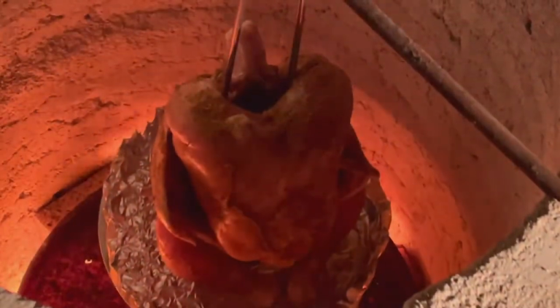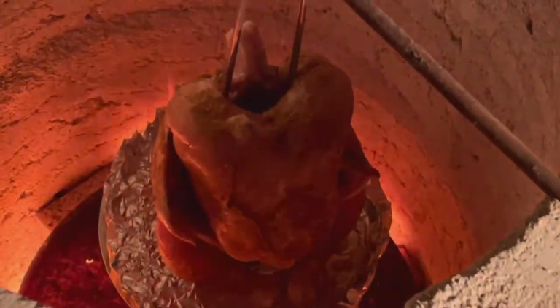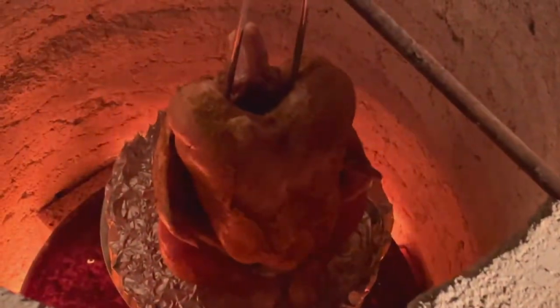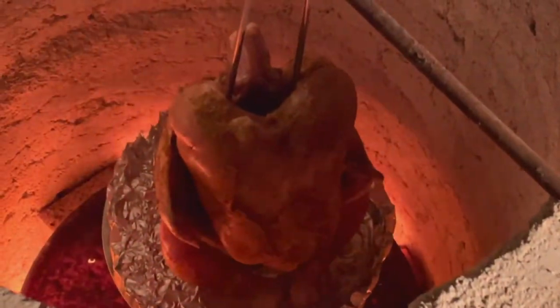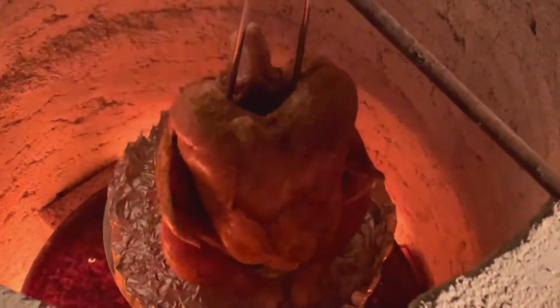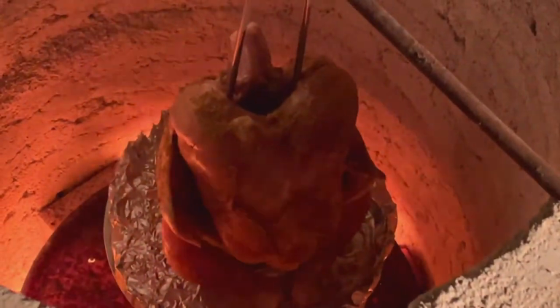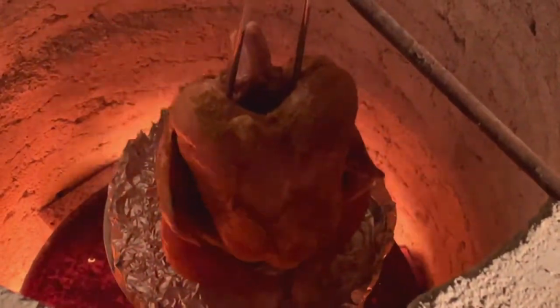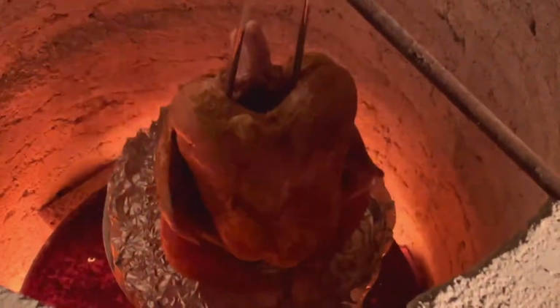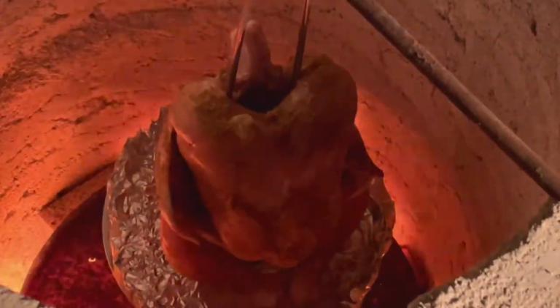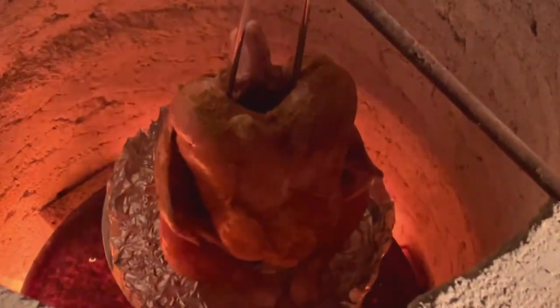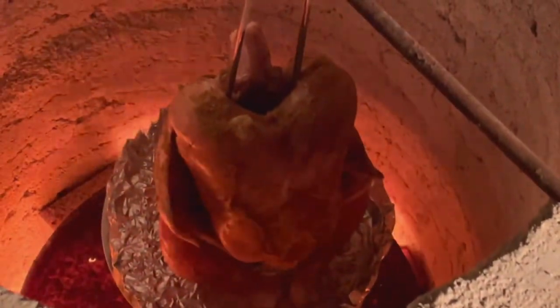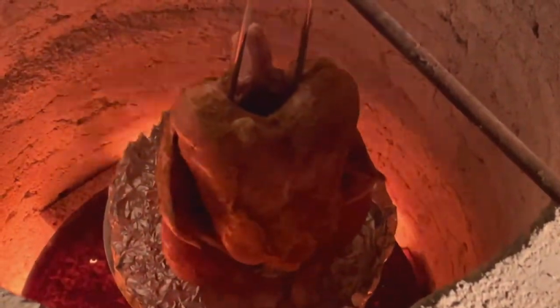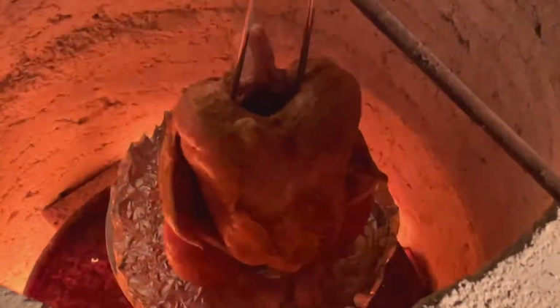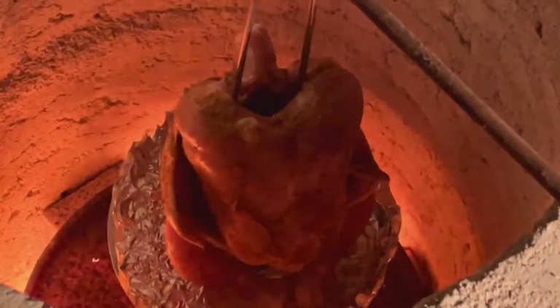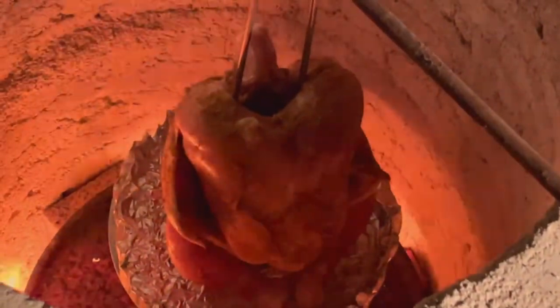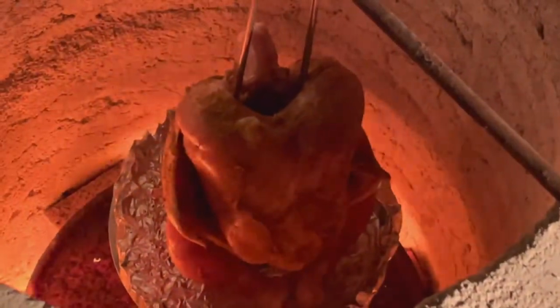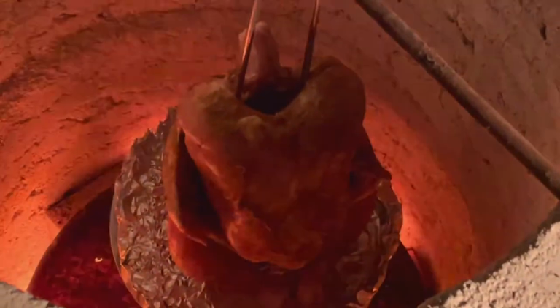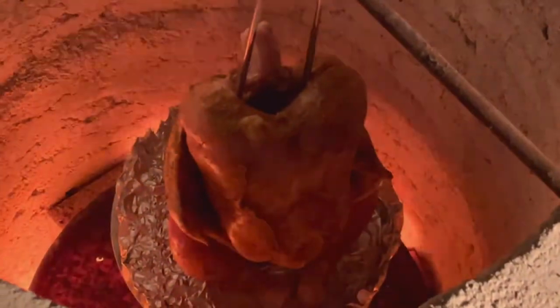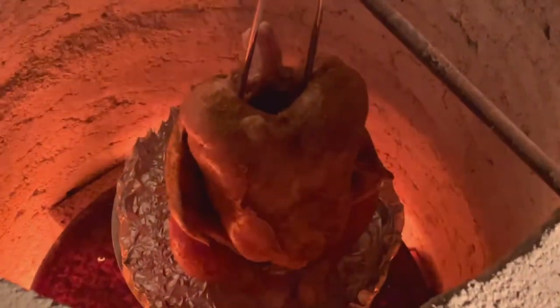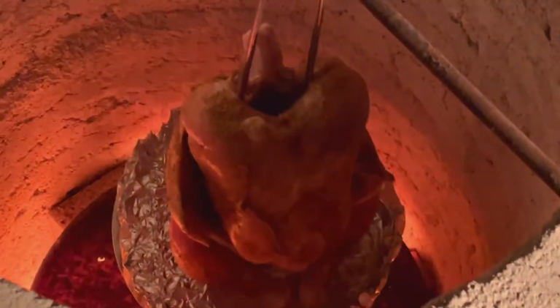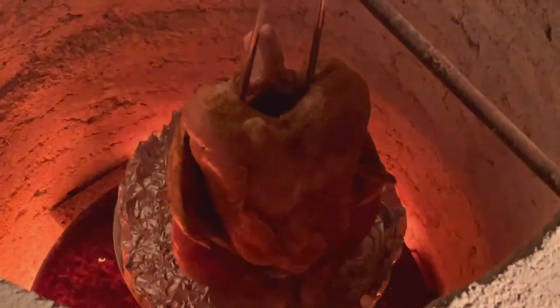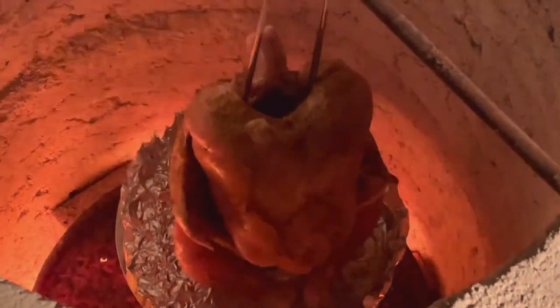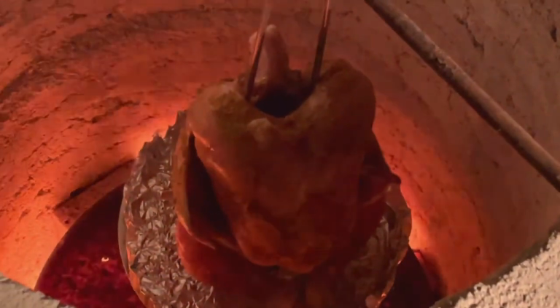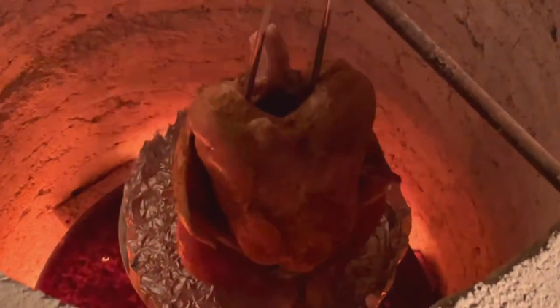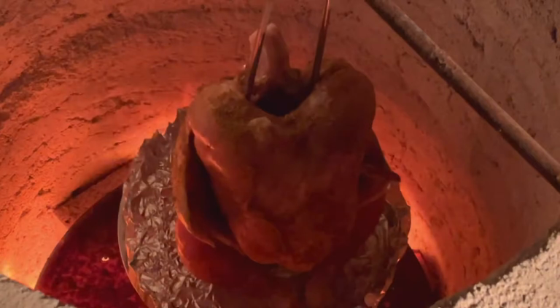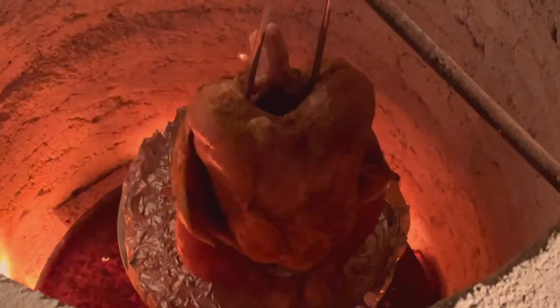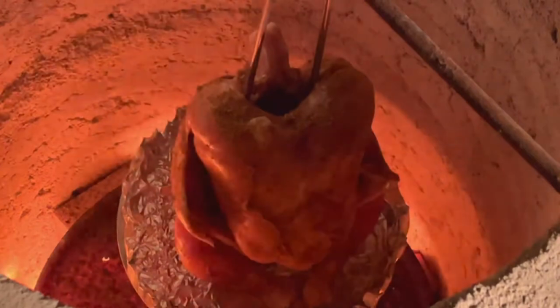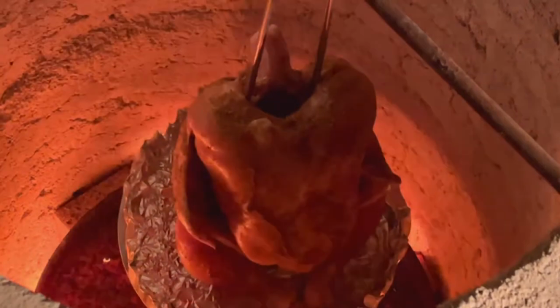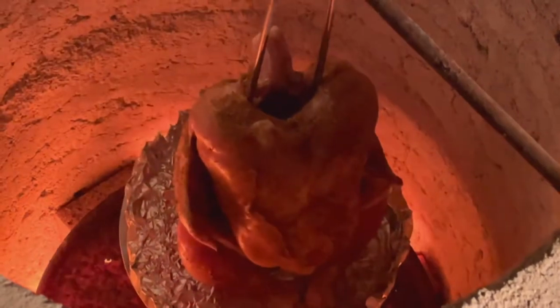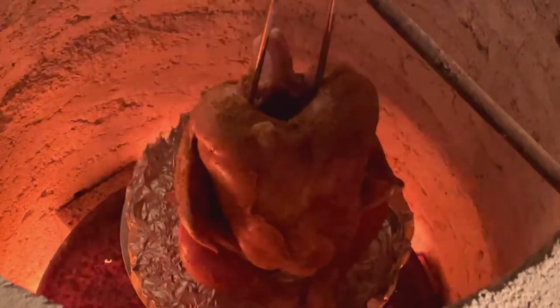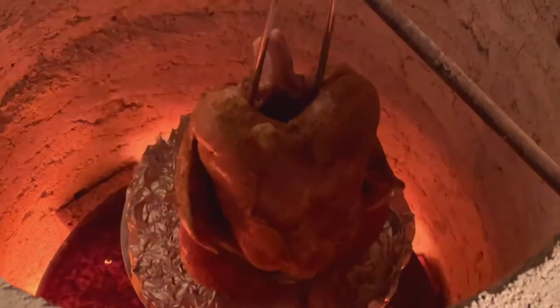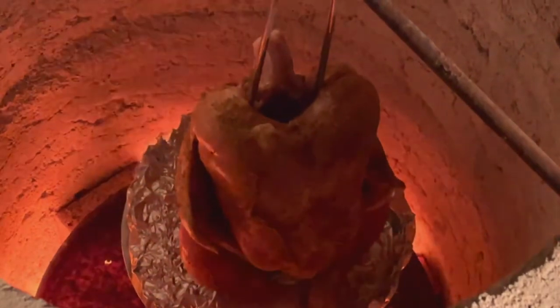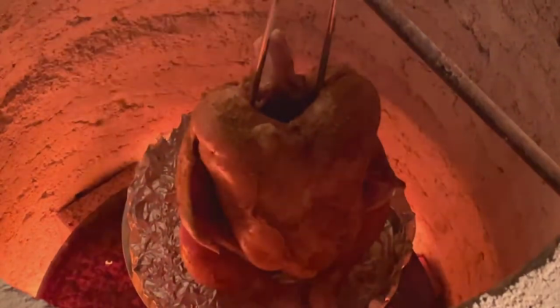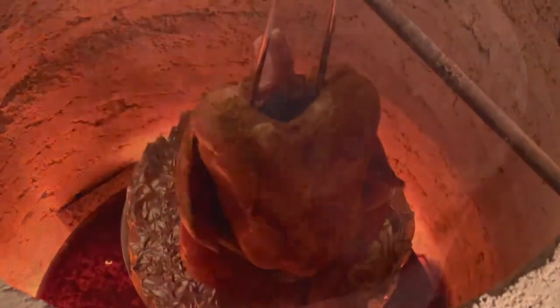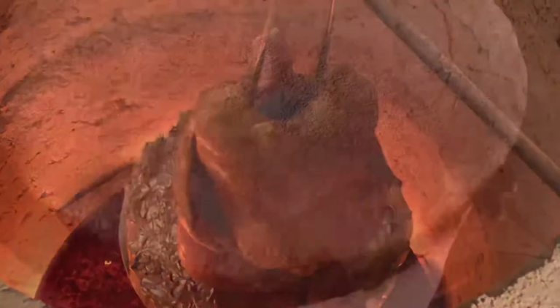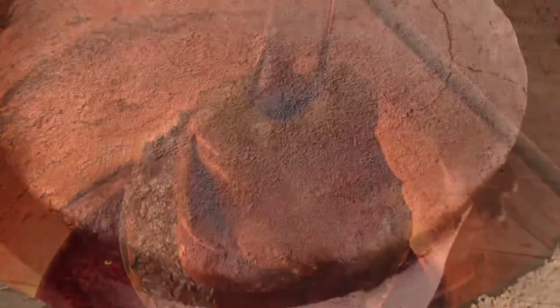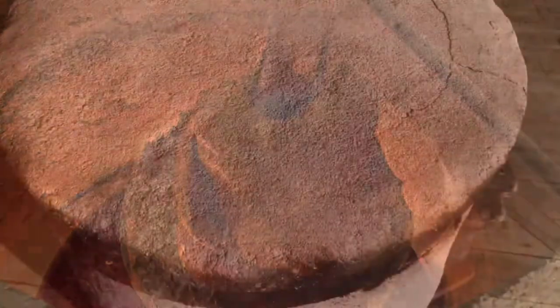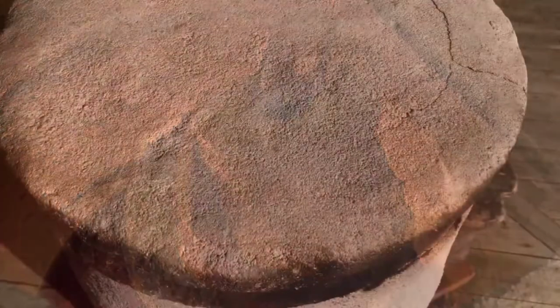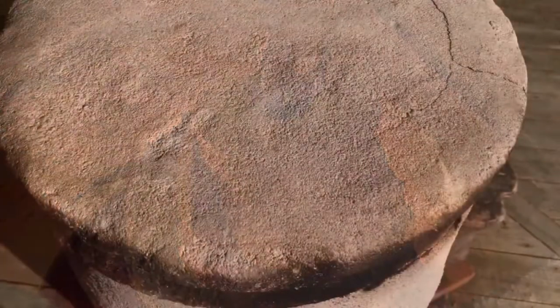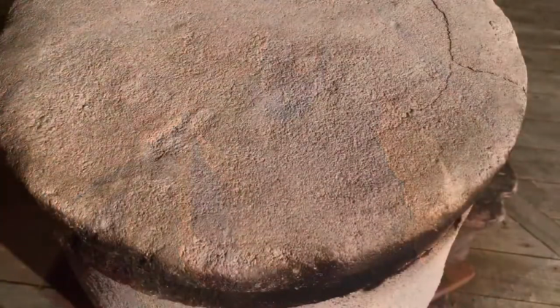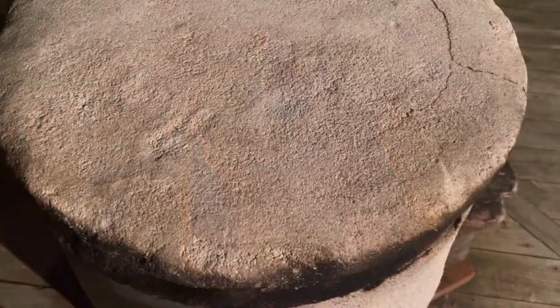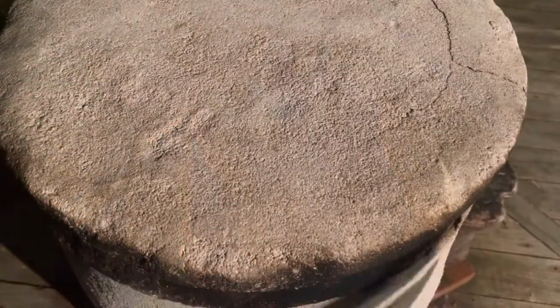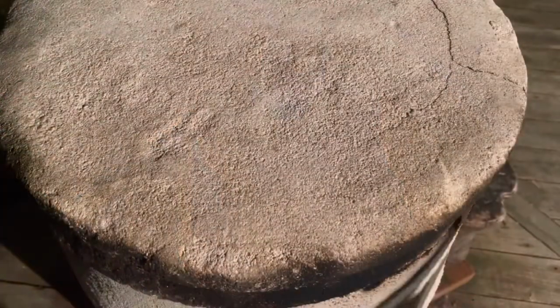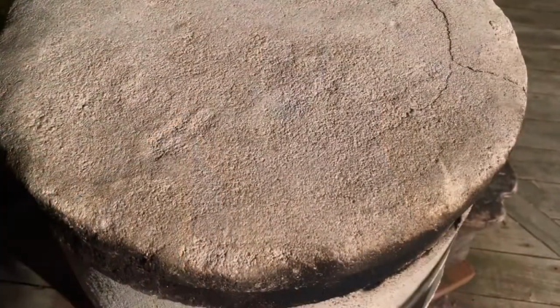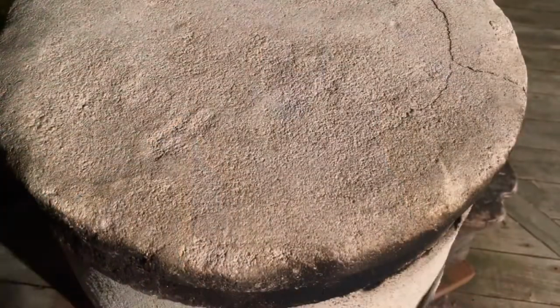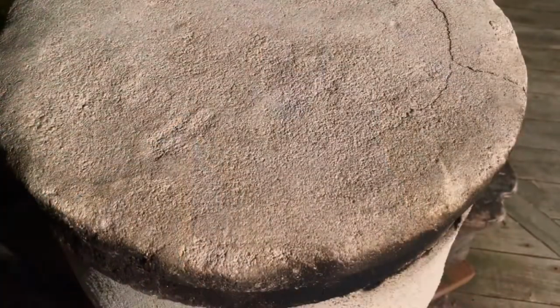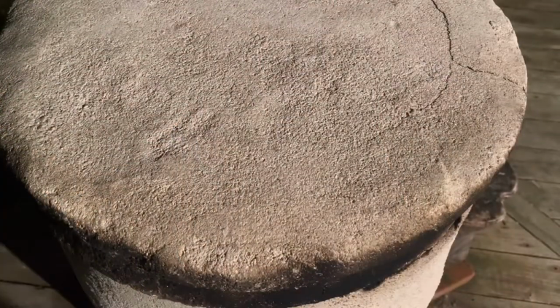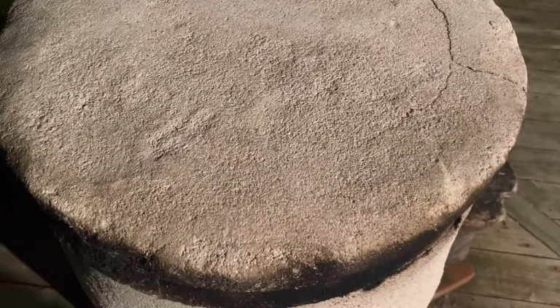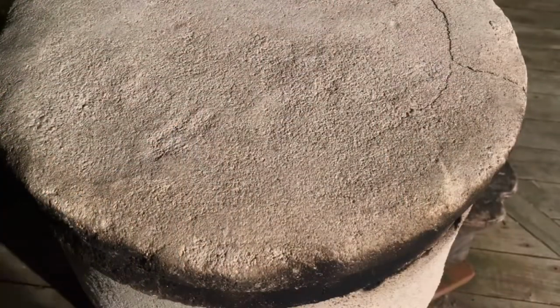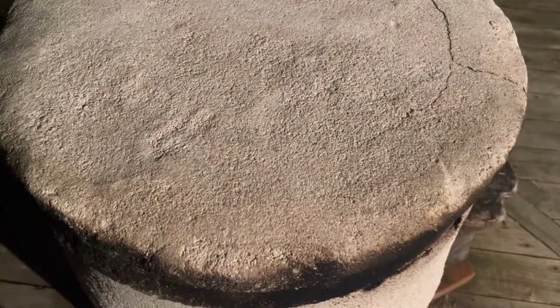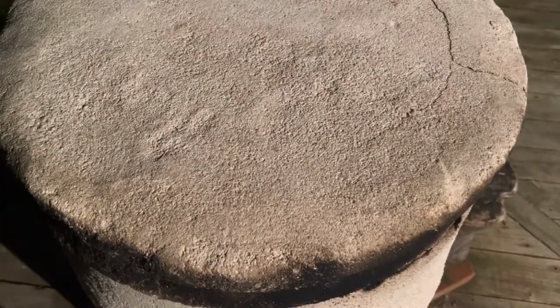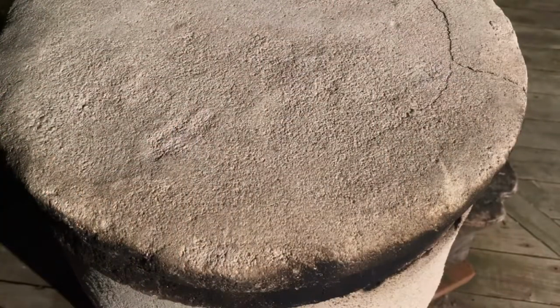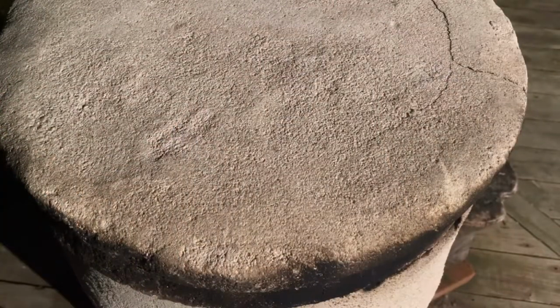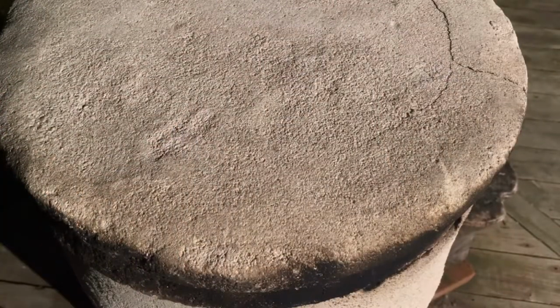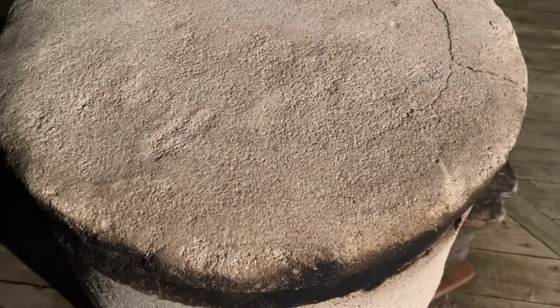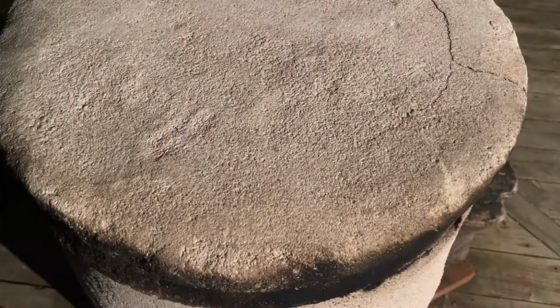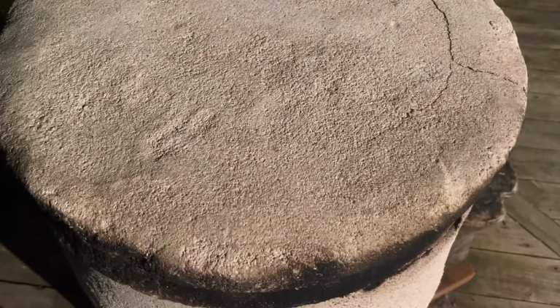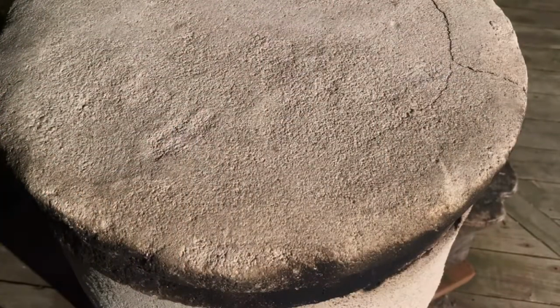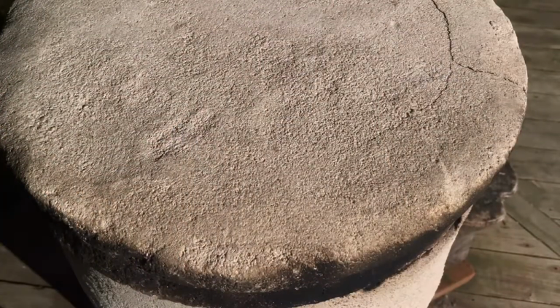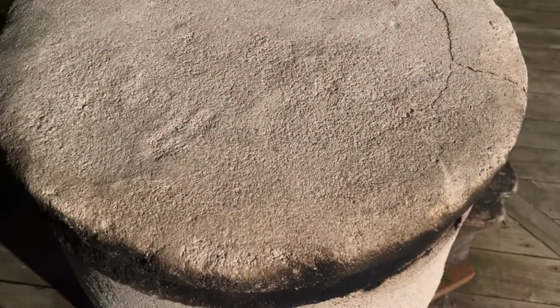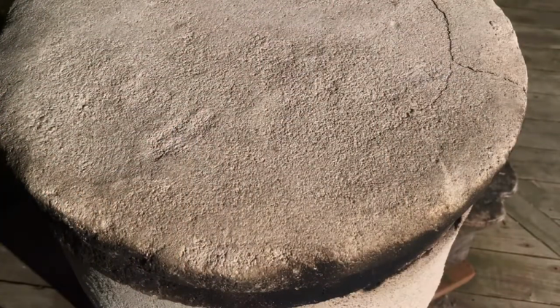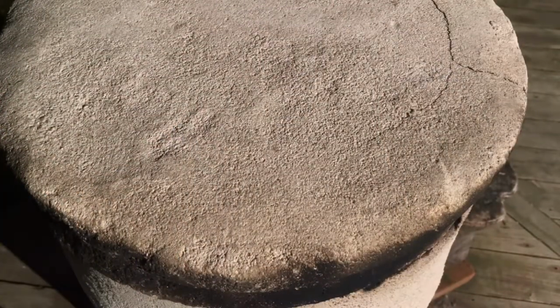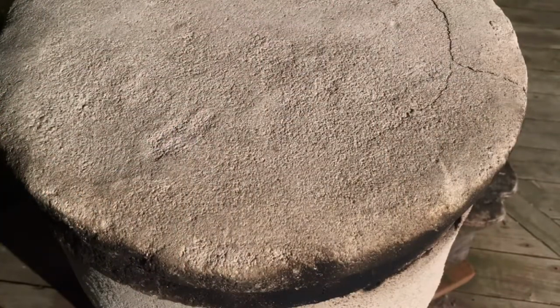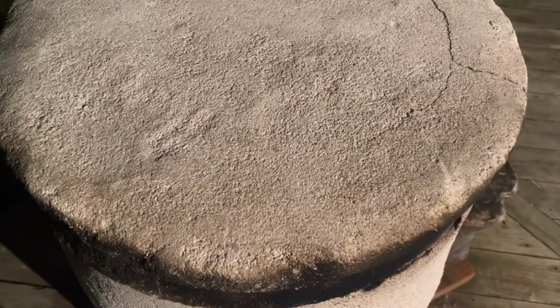Now I'm going to cover it up and probably let it cook for about 8-10 minutes at the most and check it out.